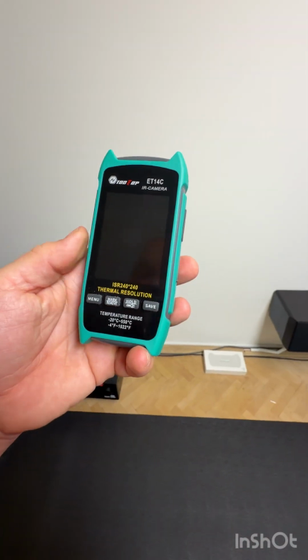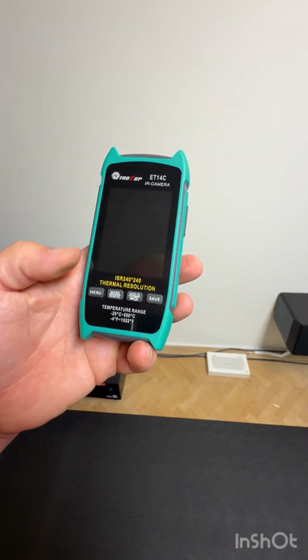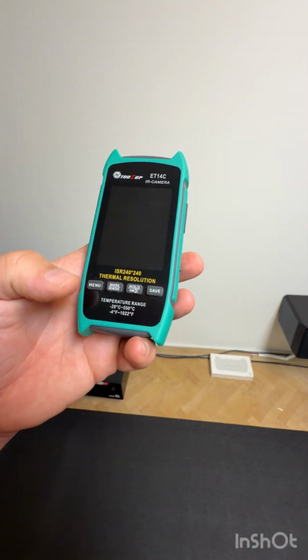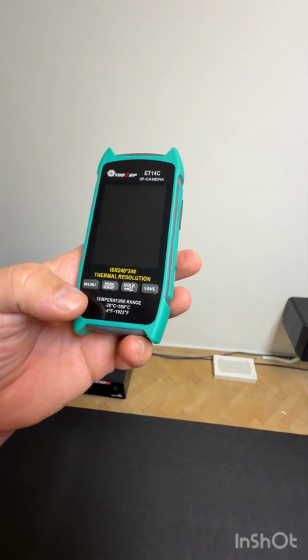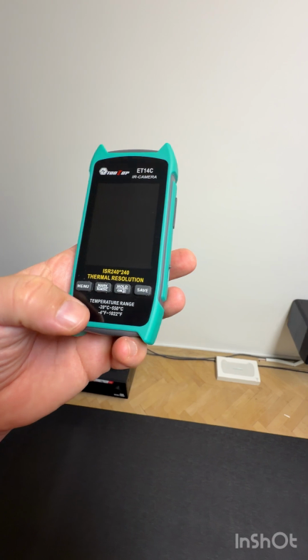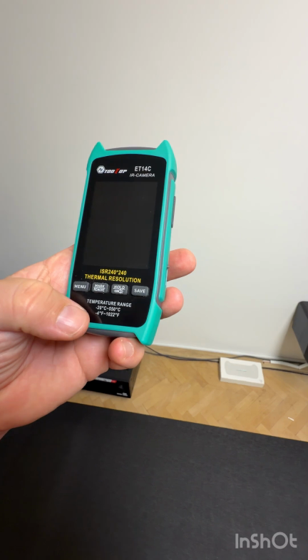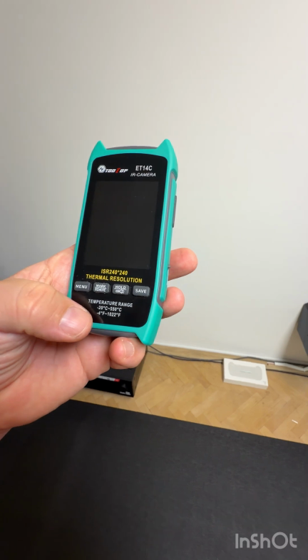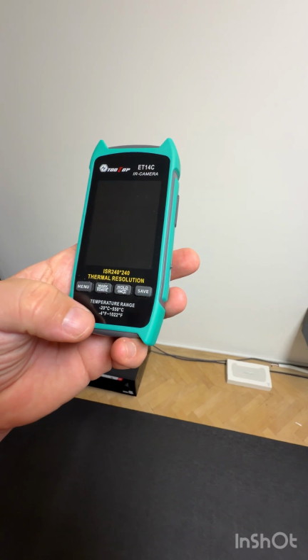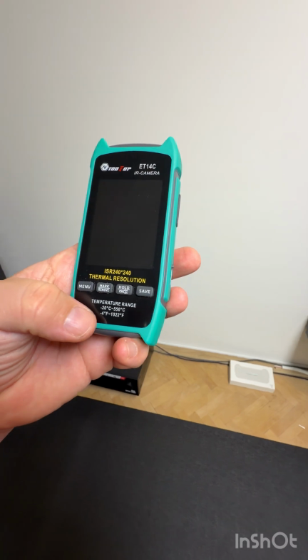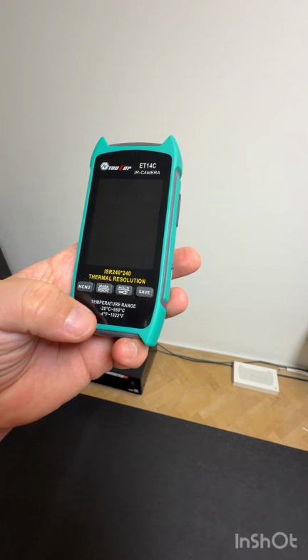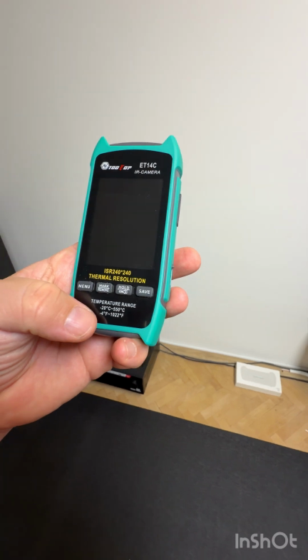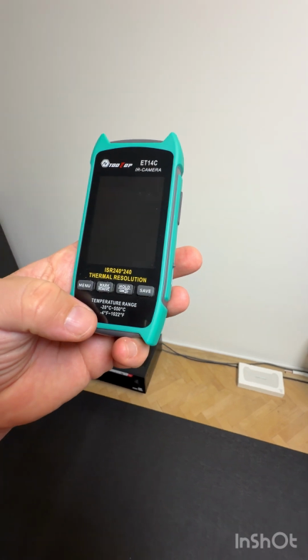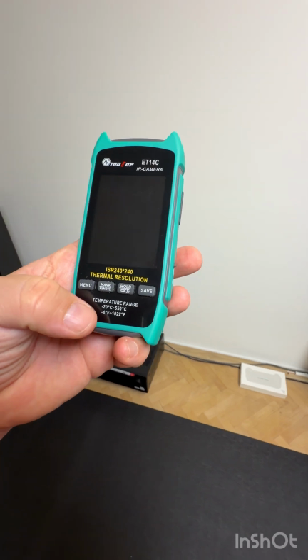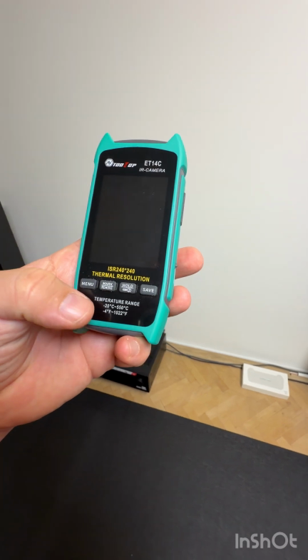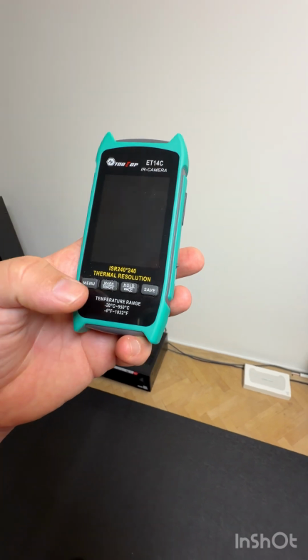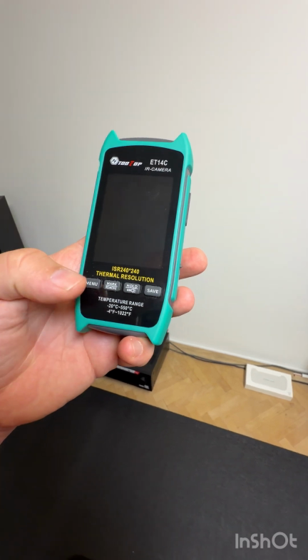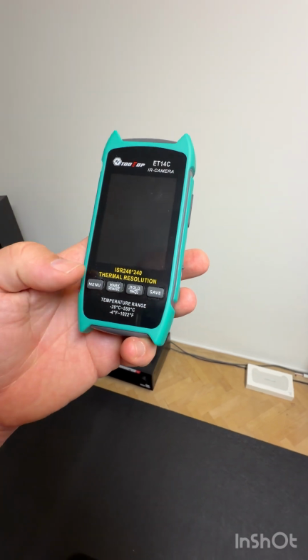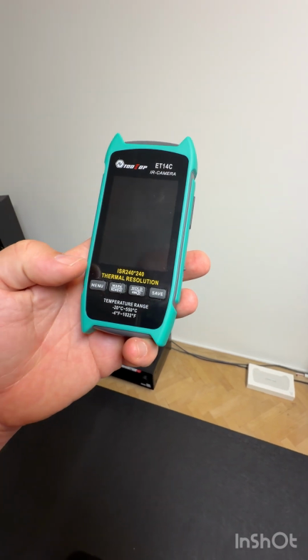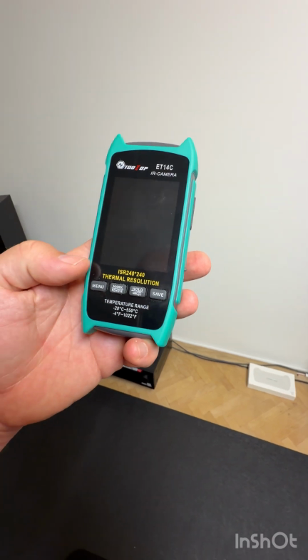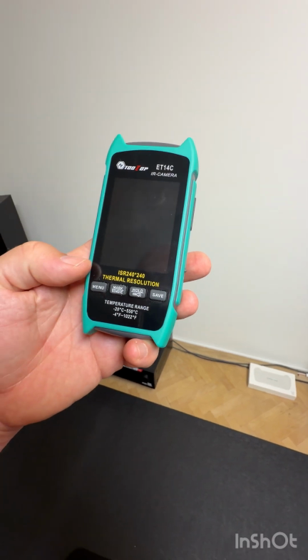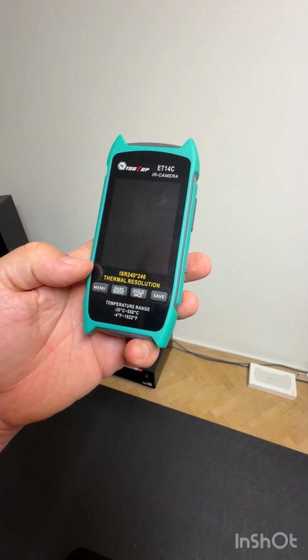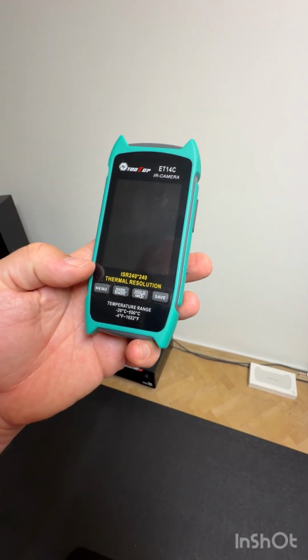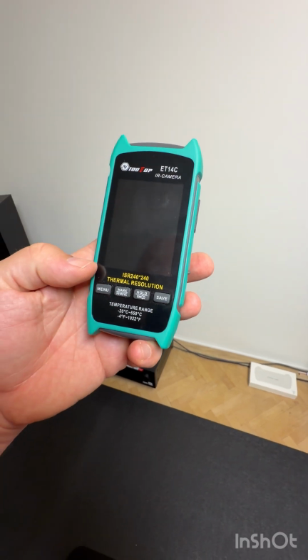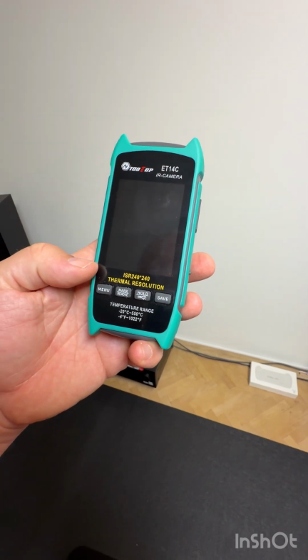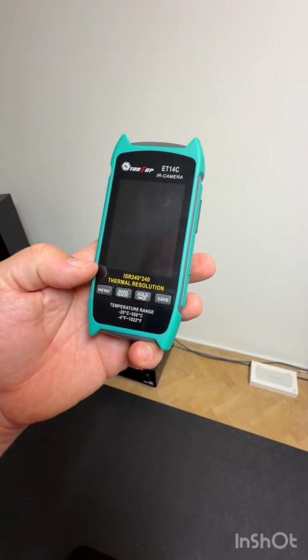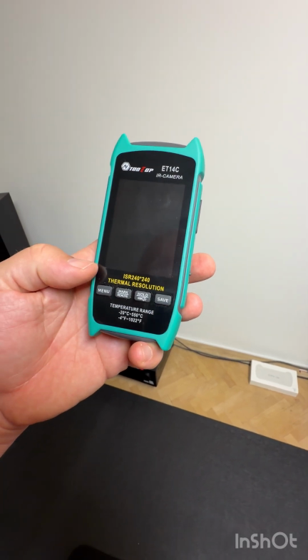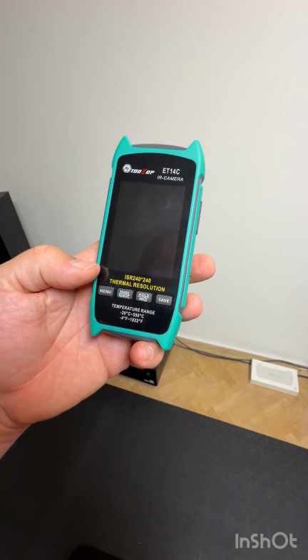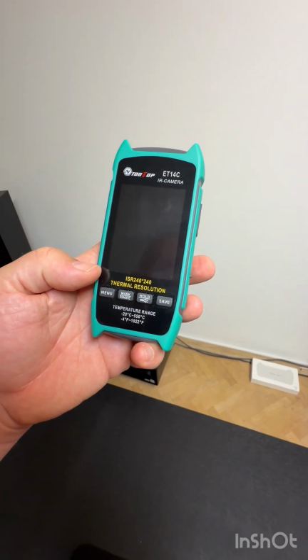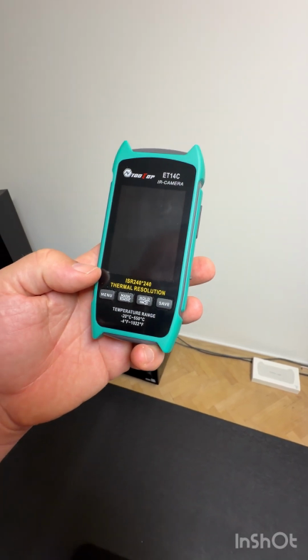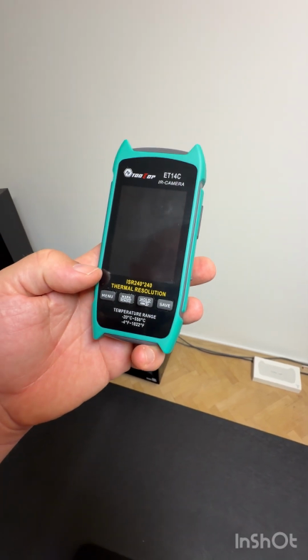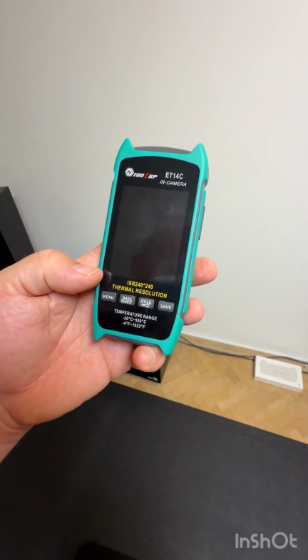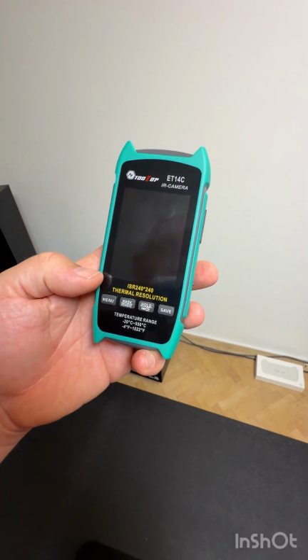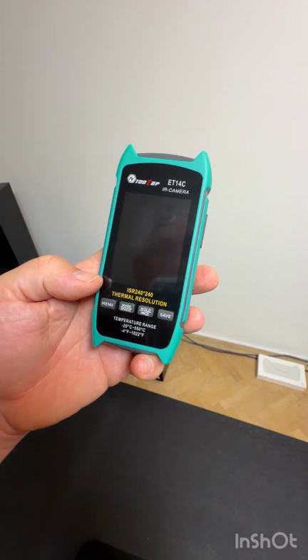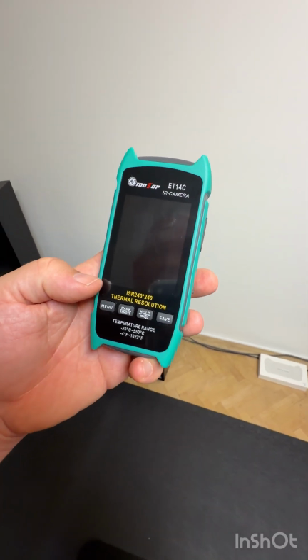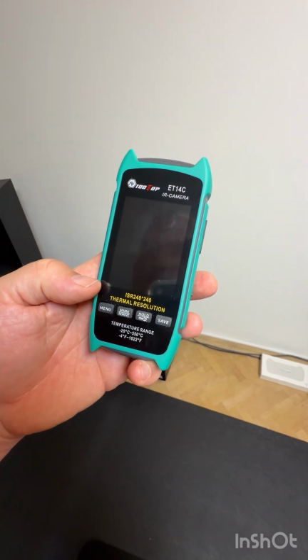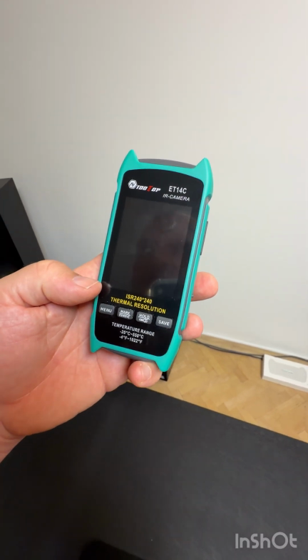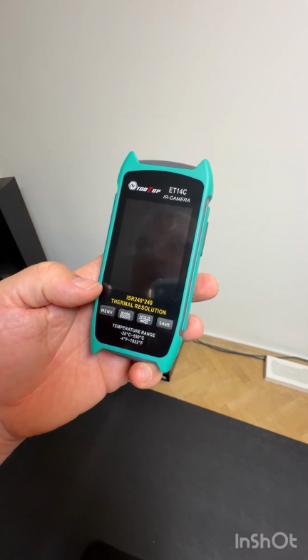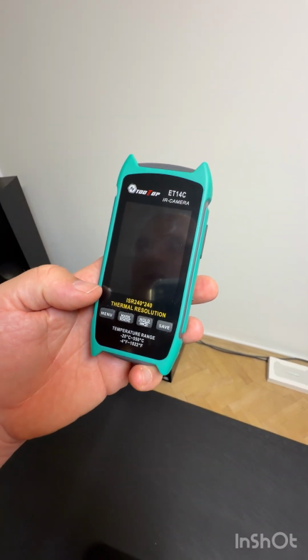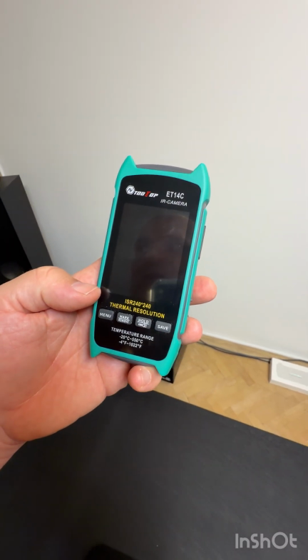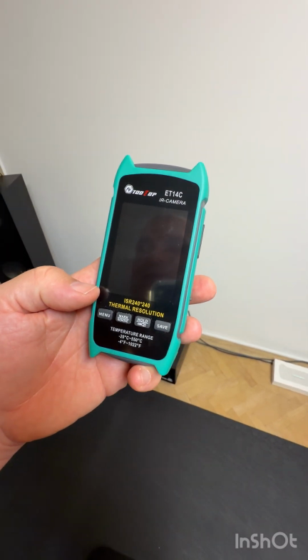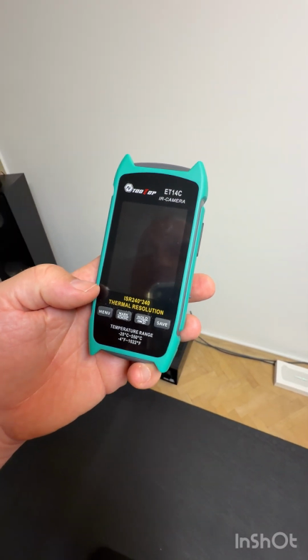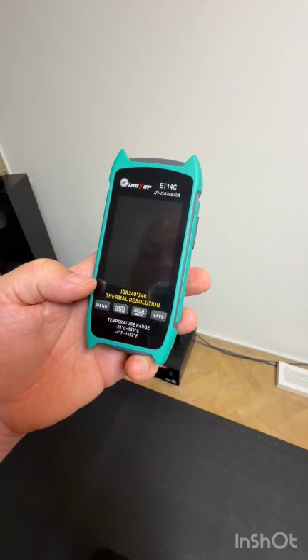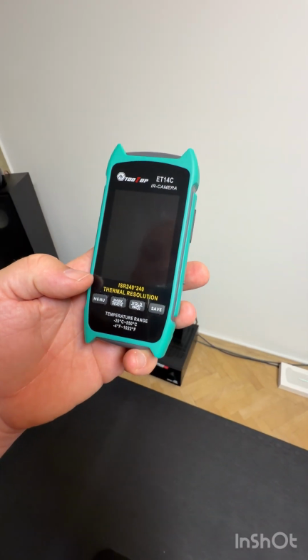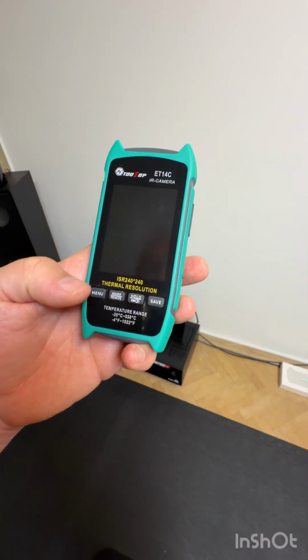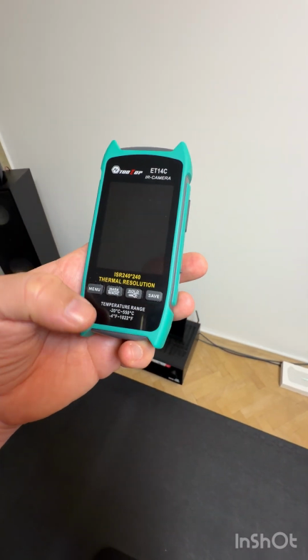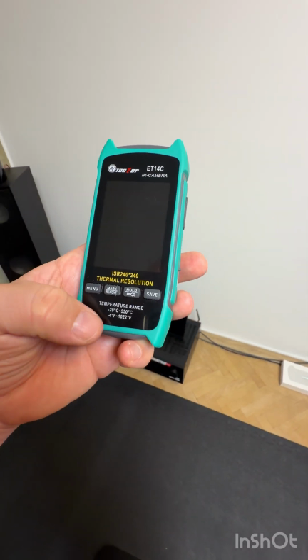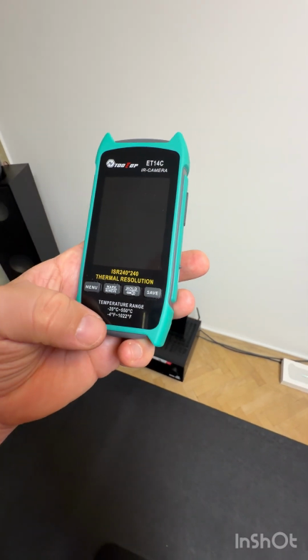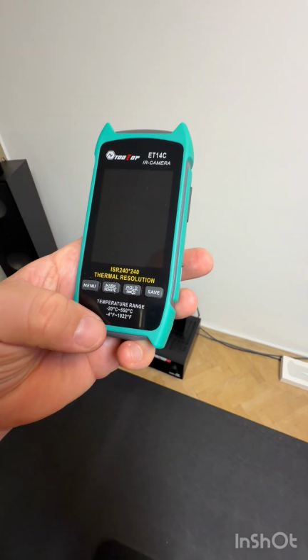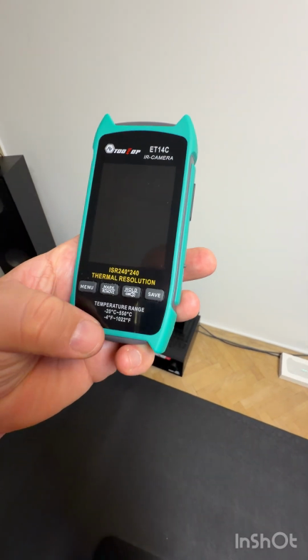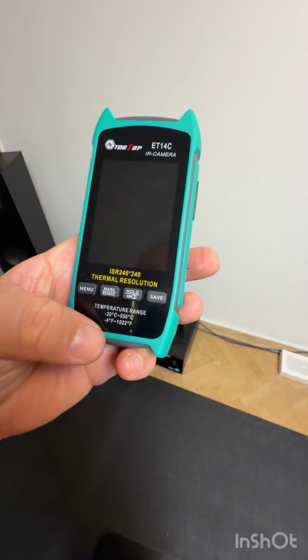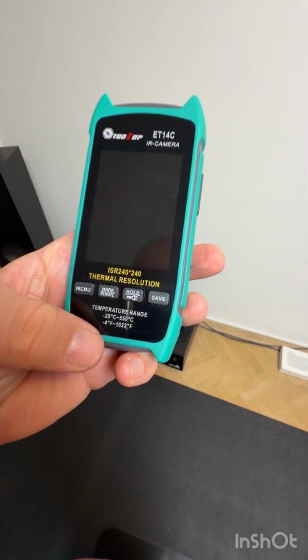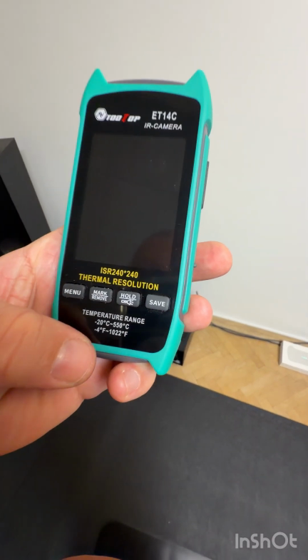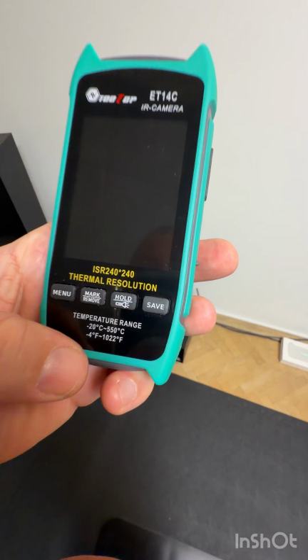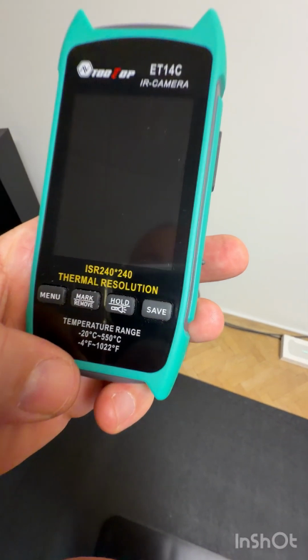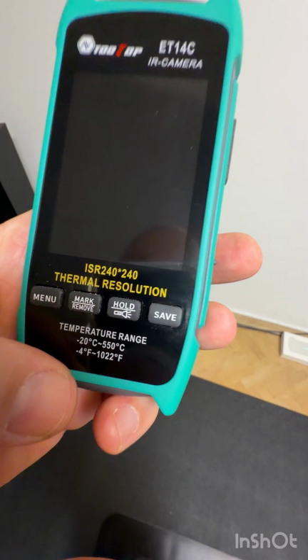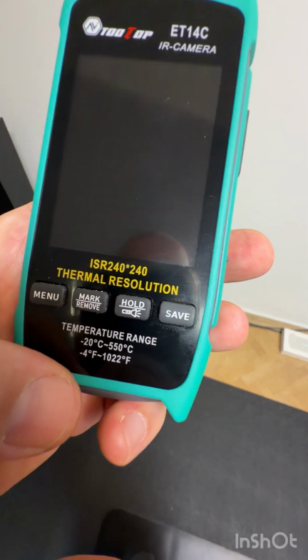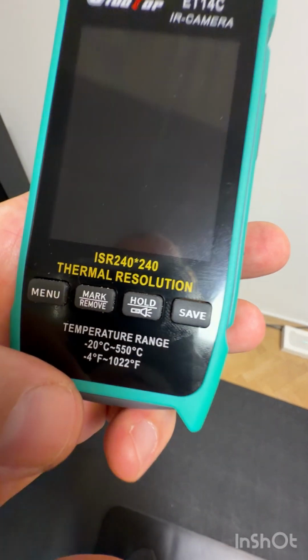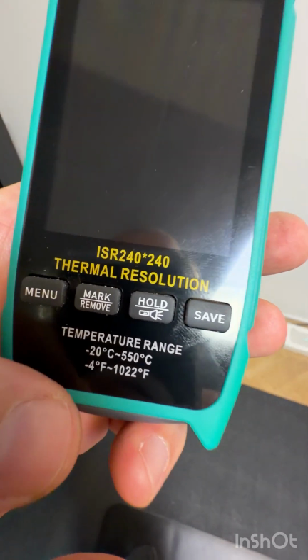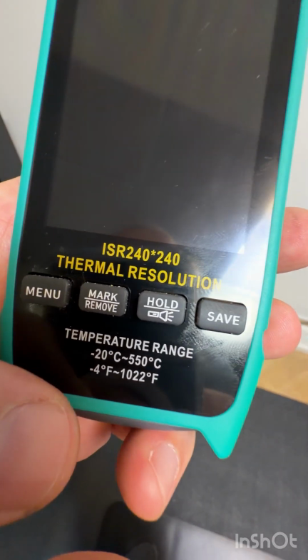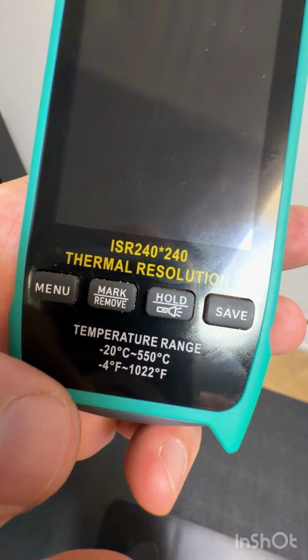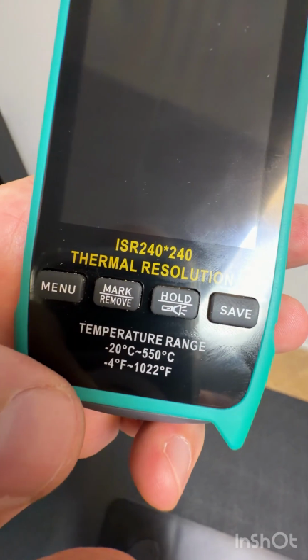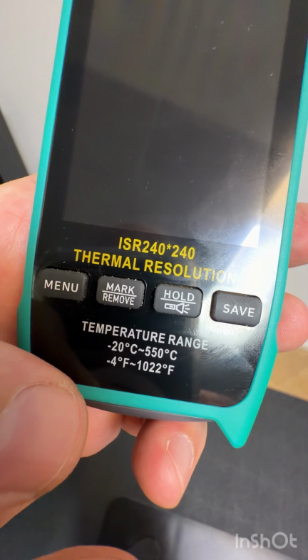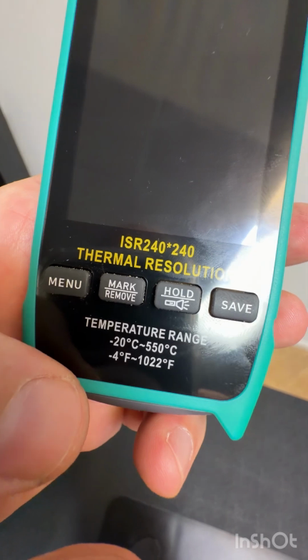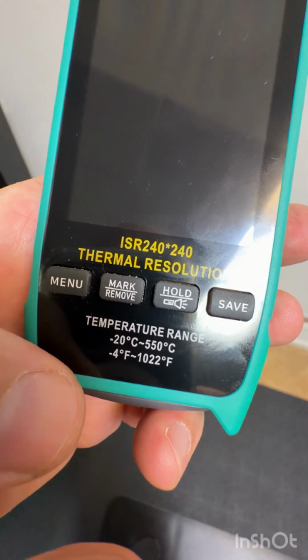It says minus 20 to plus 550 Celsius, and at the lower end Fahrenheit.